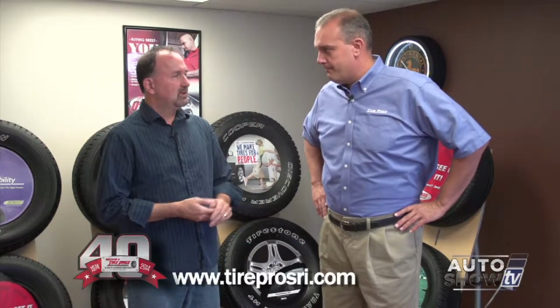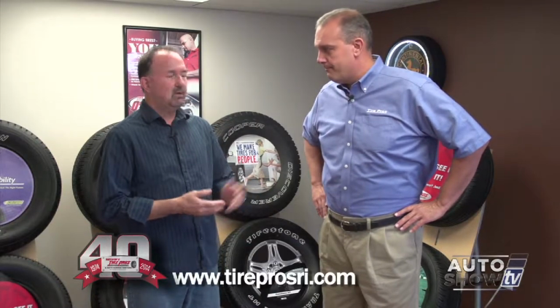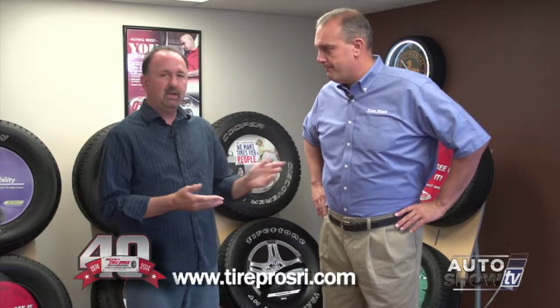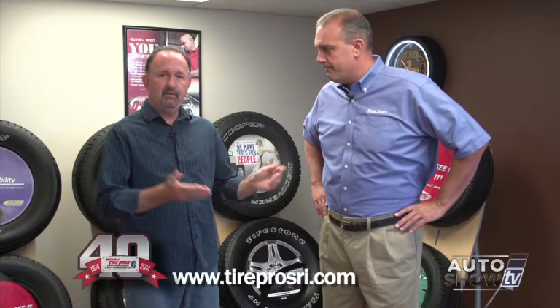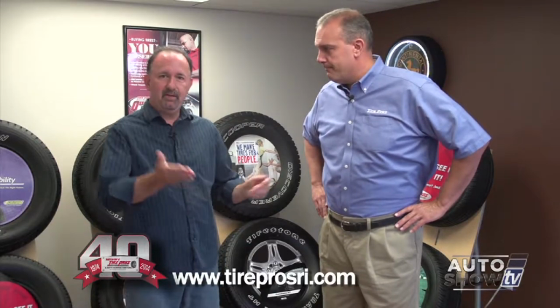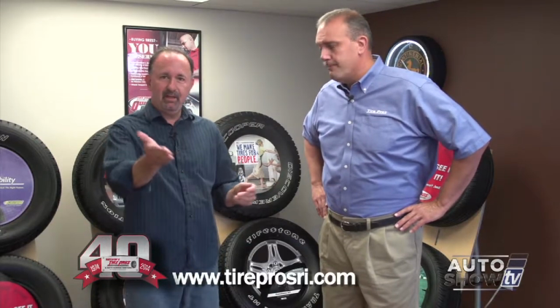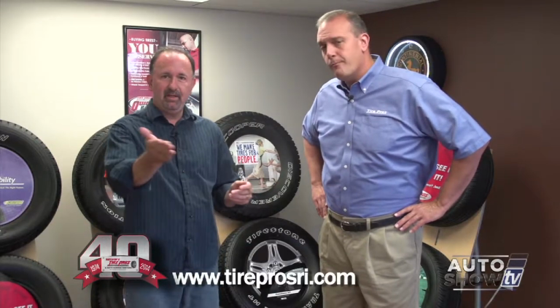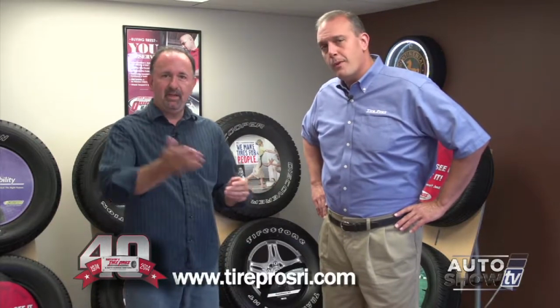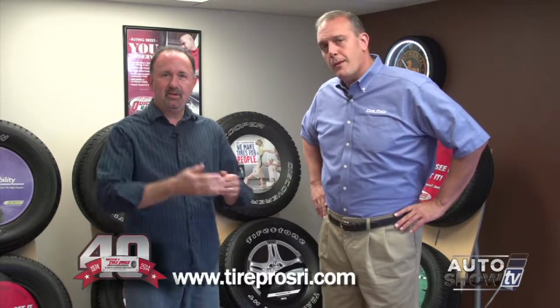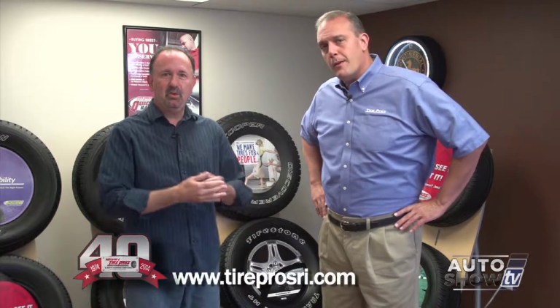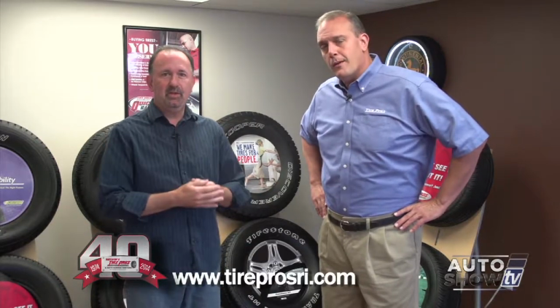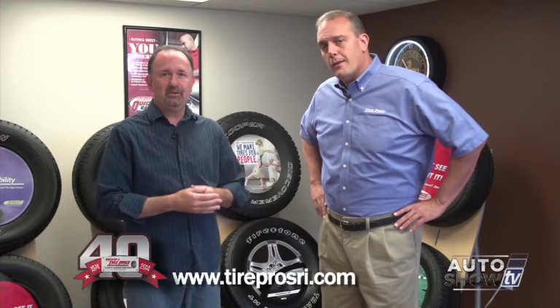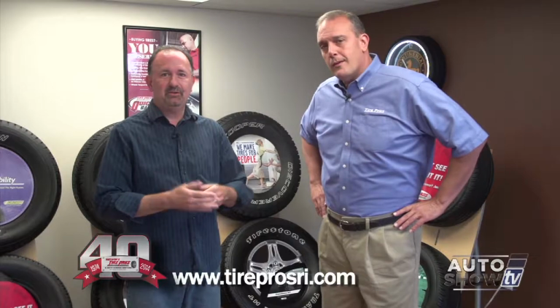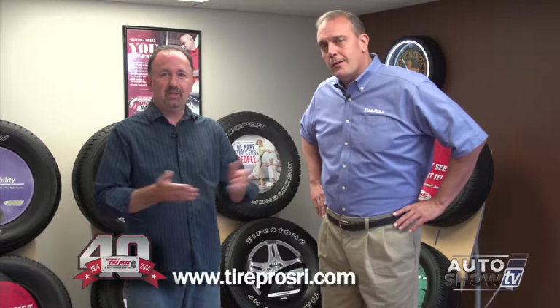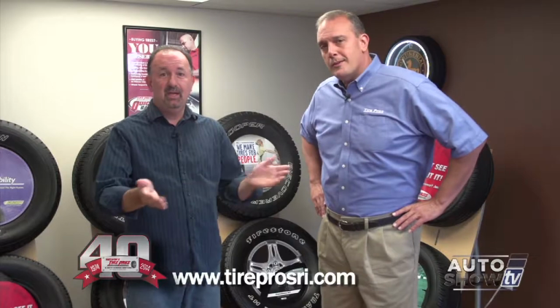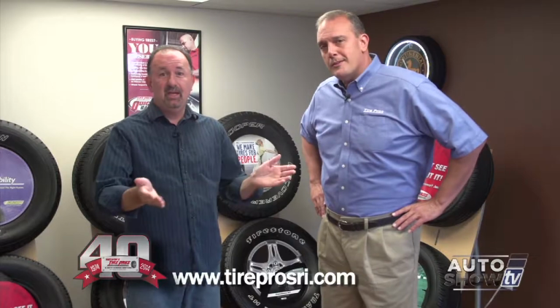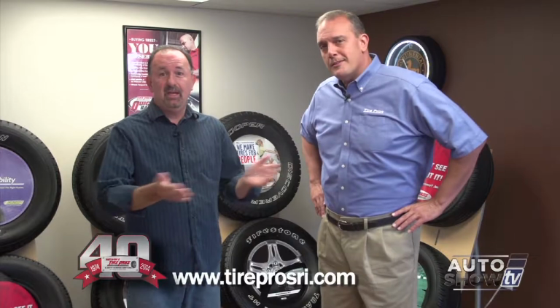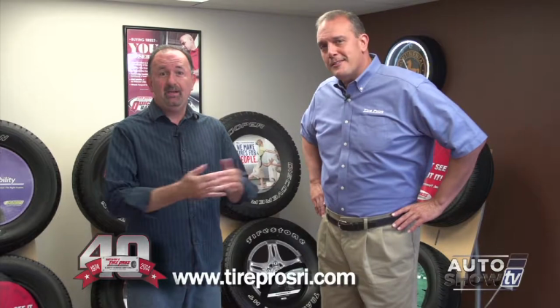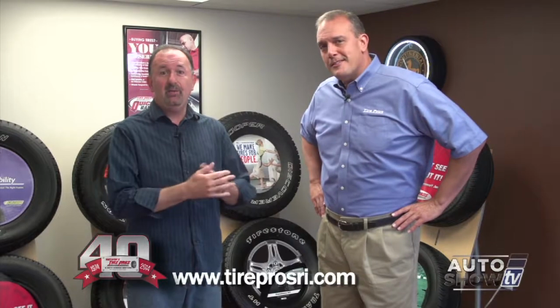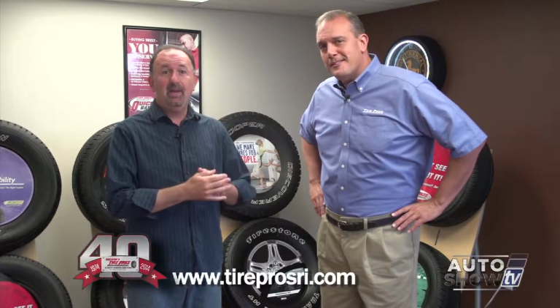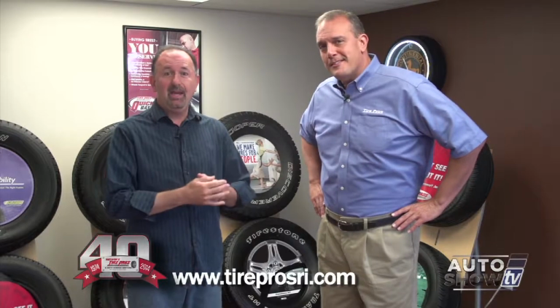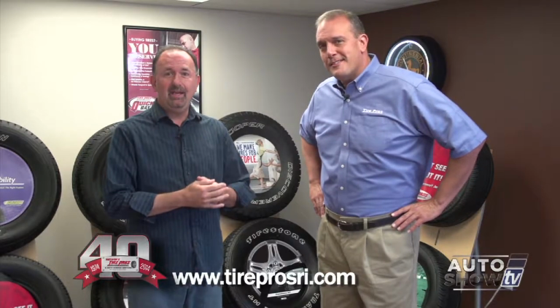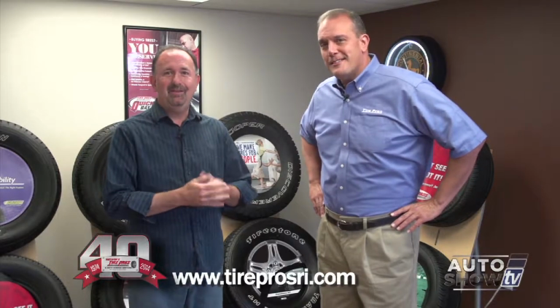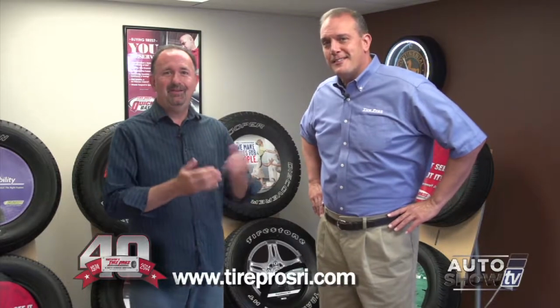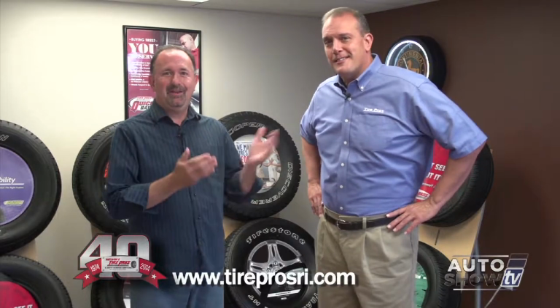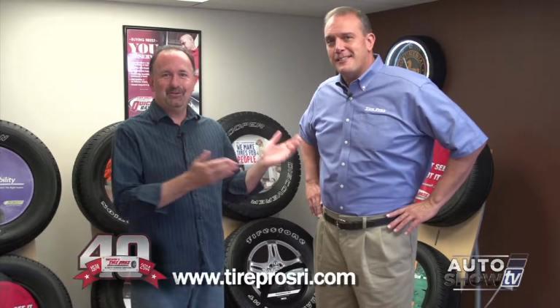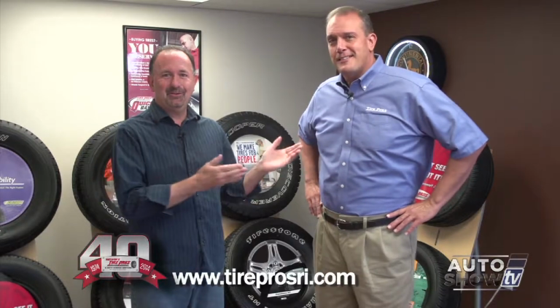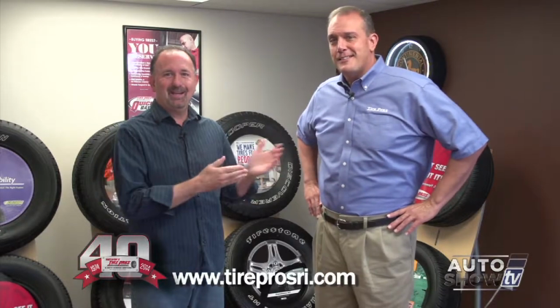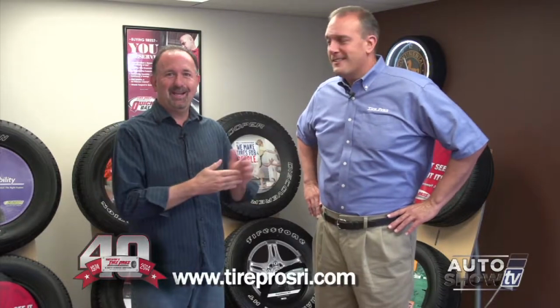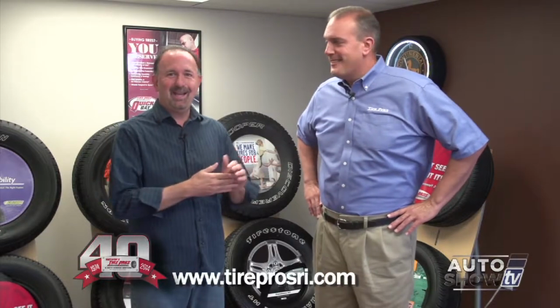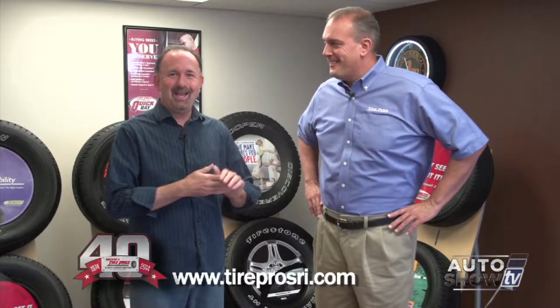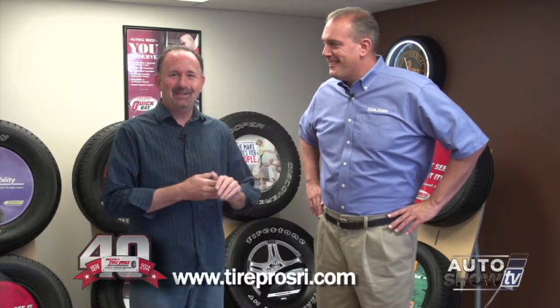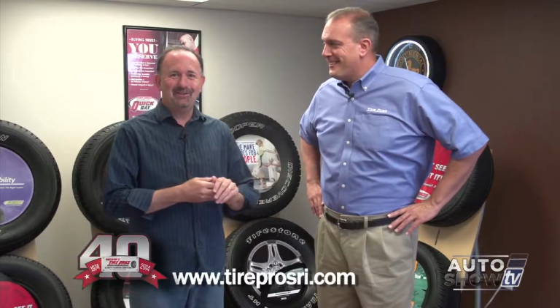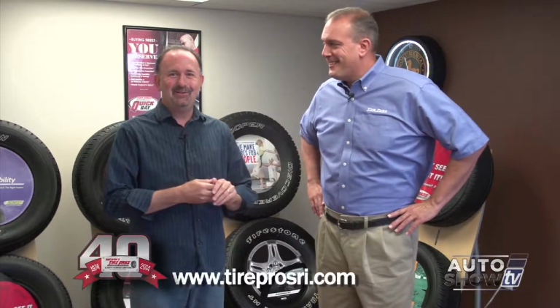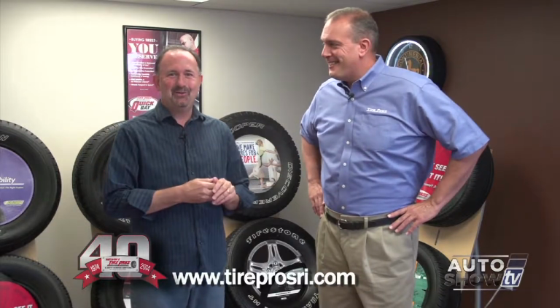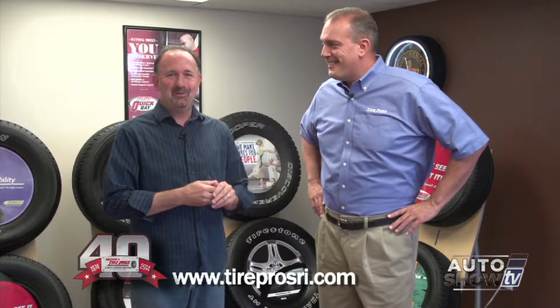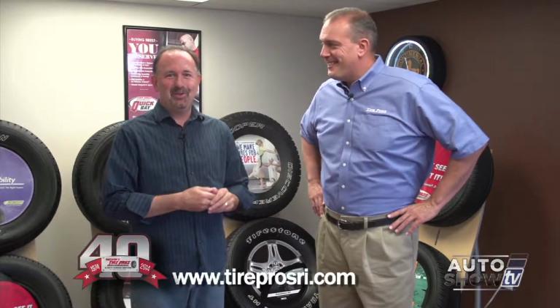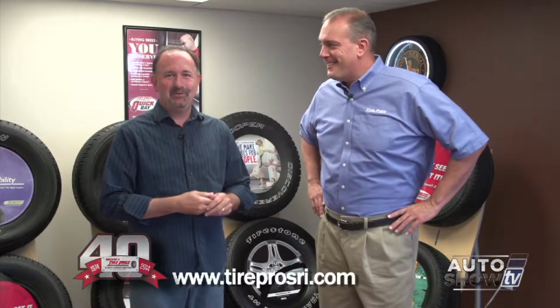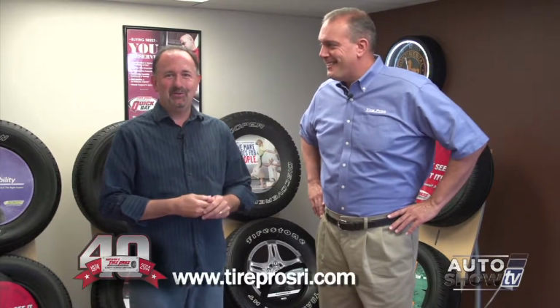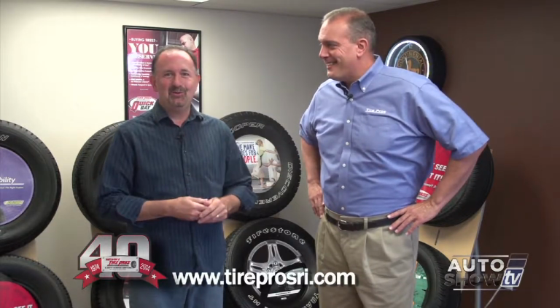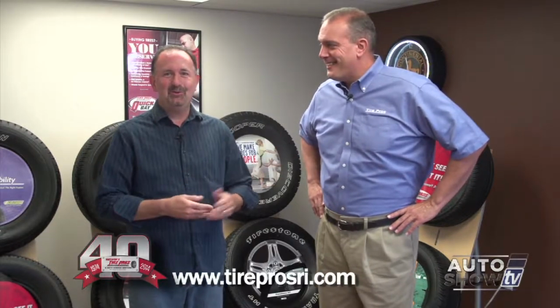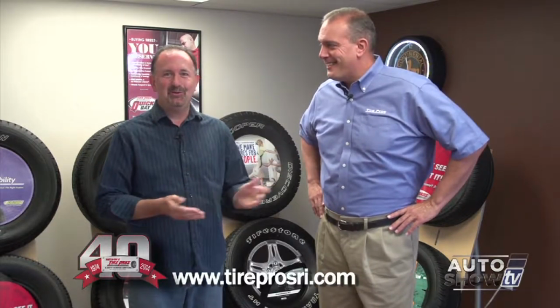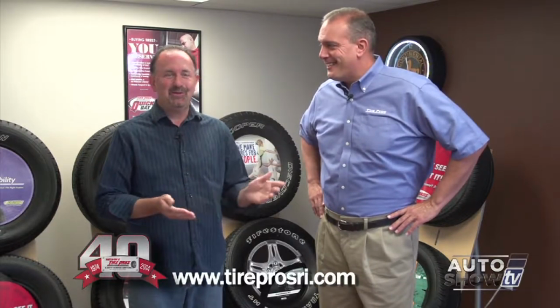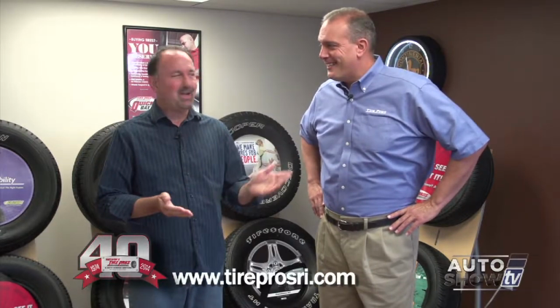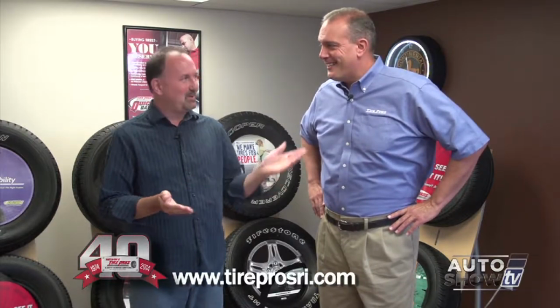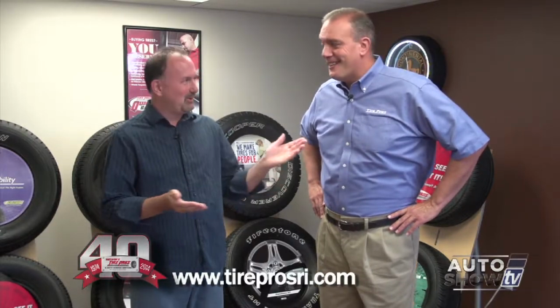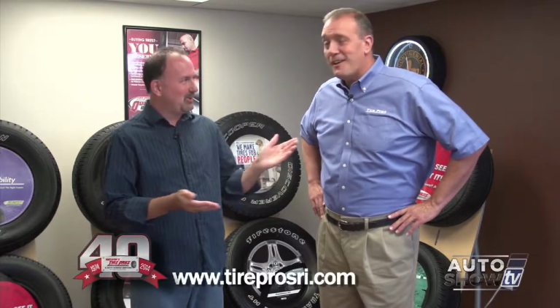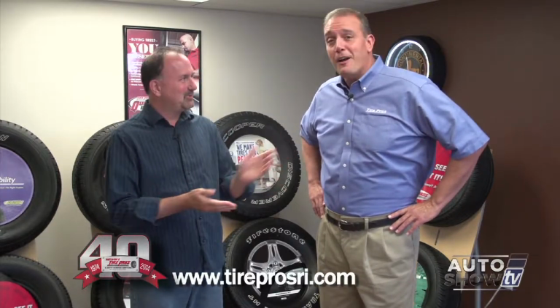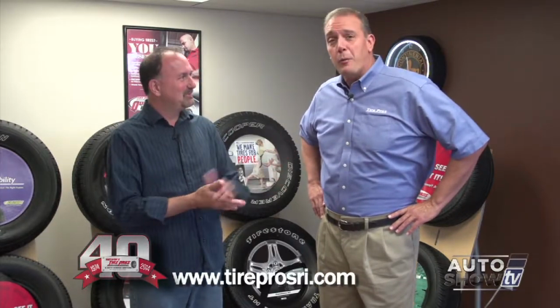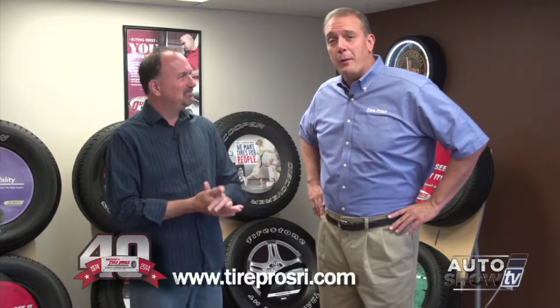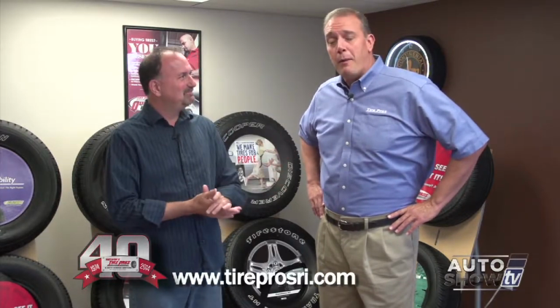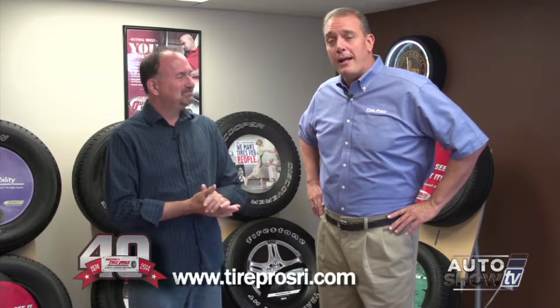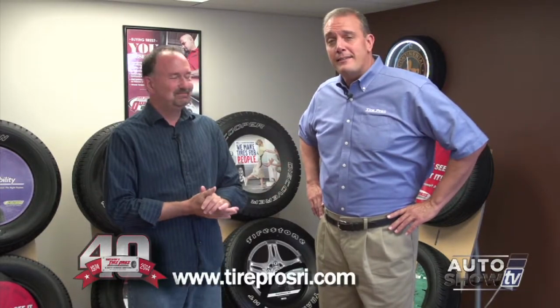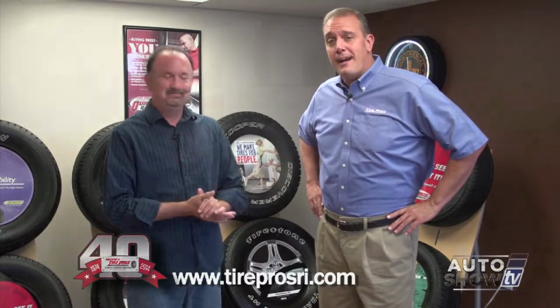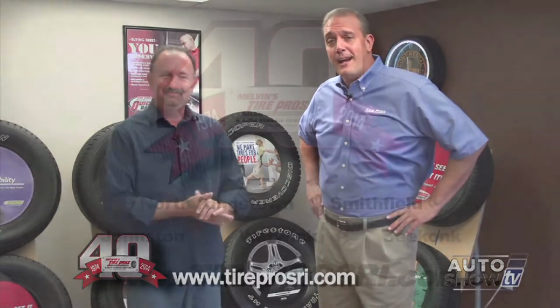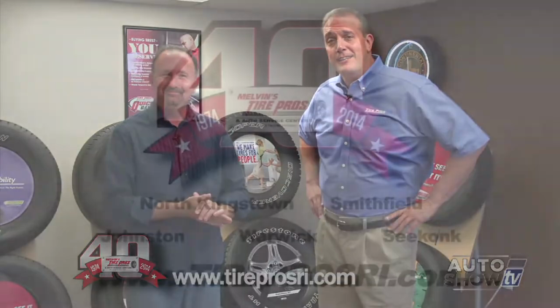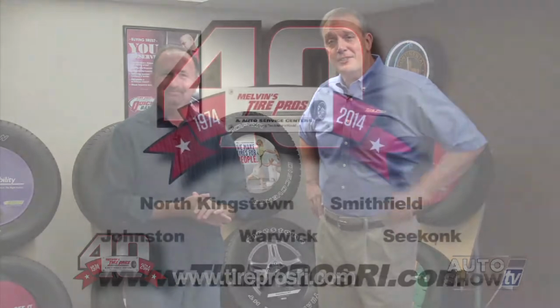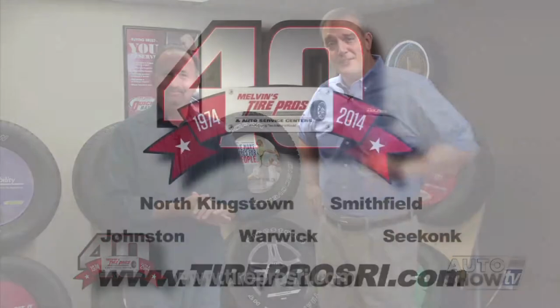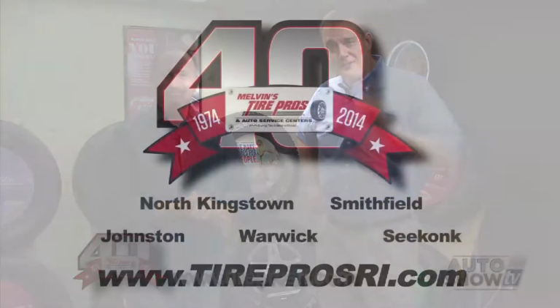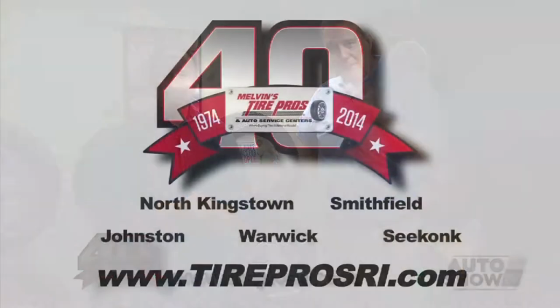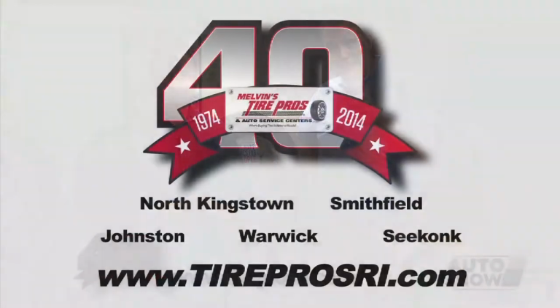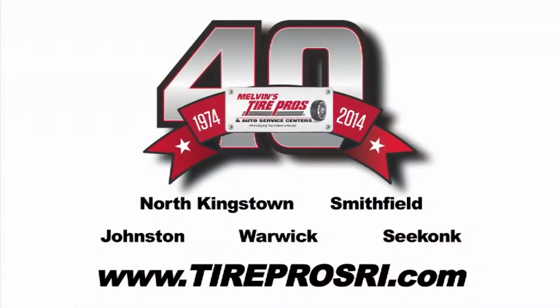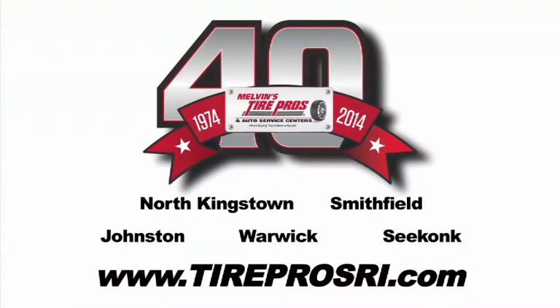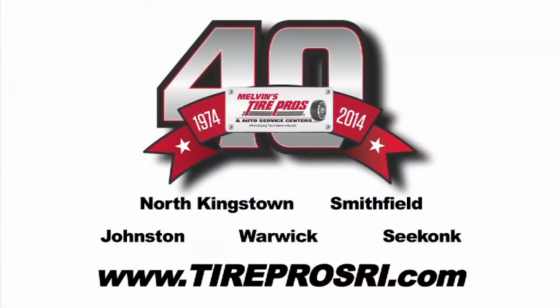If you have any other questions, here's the guy to ask: Jim Melvin Jr. of Tire Pros, where buying tires is never a hassle.